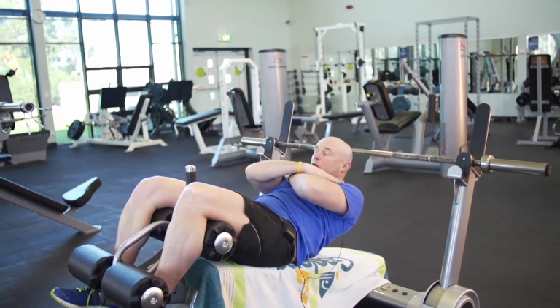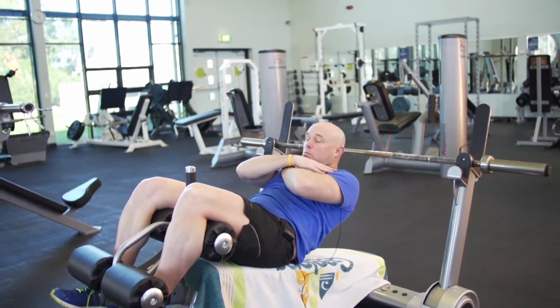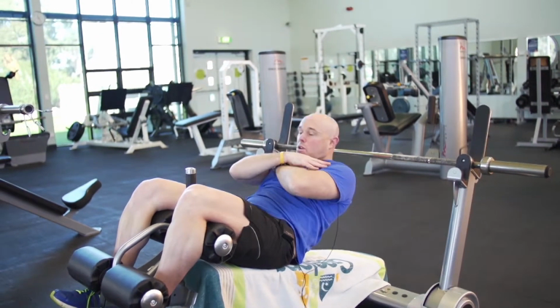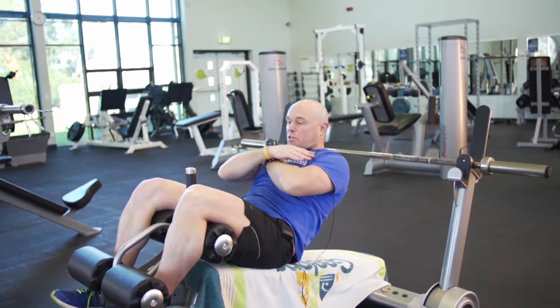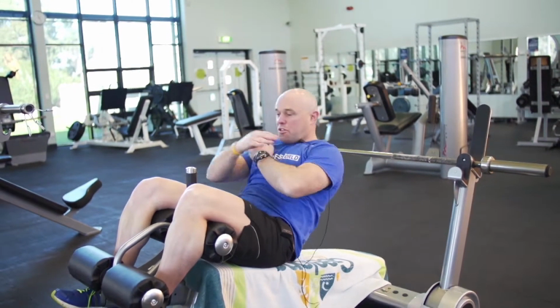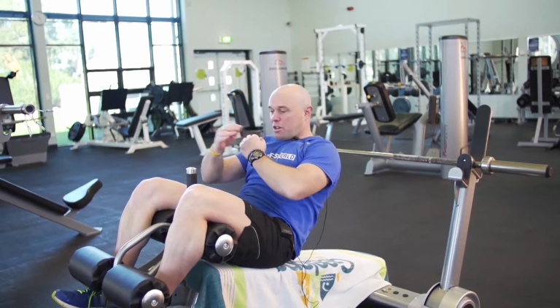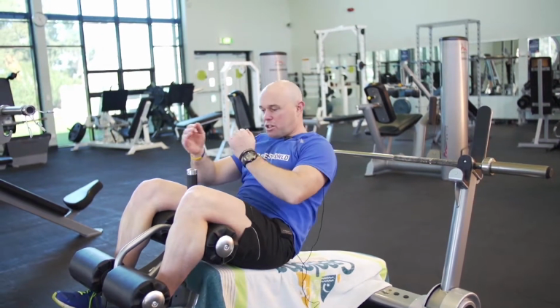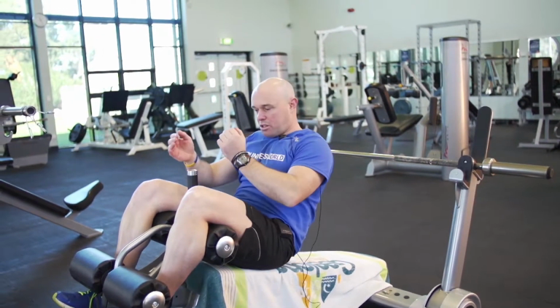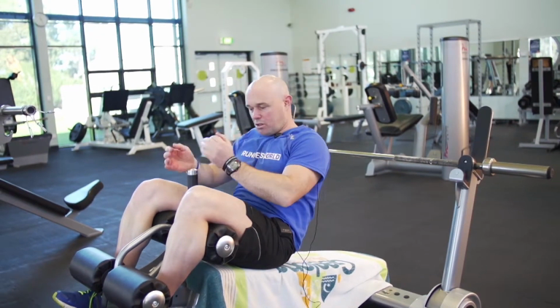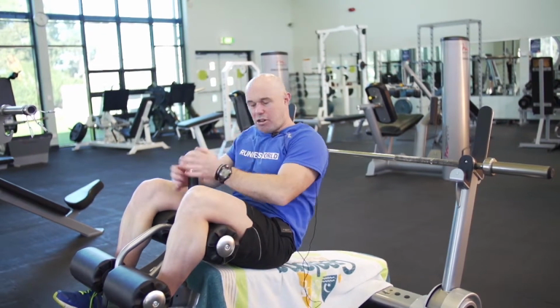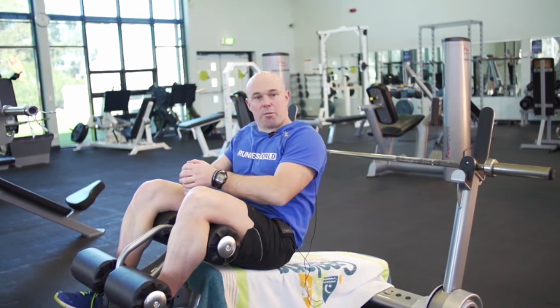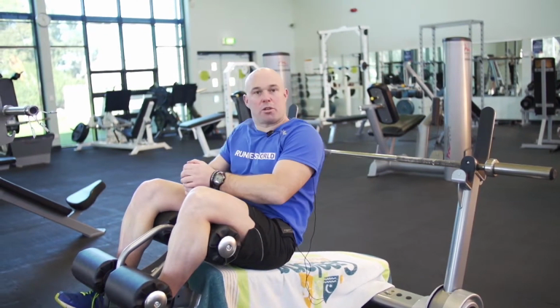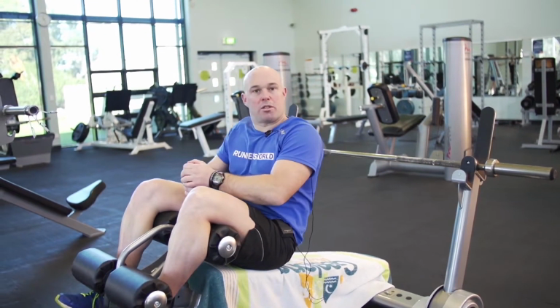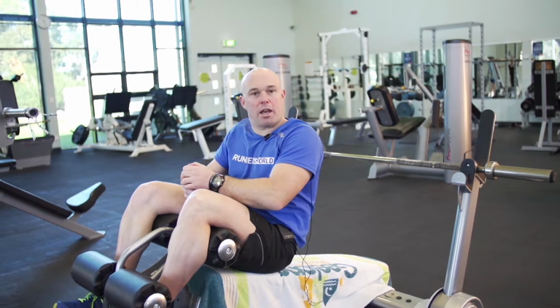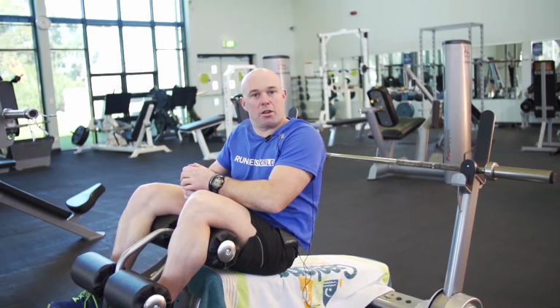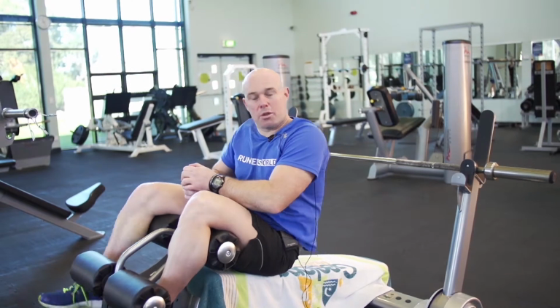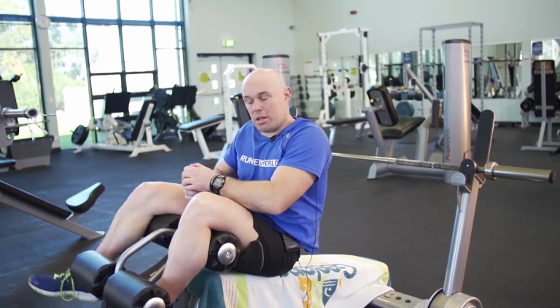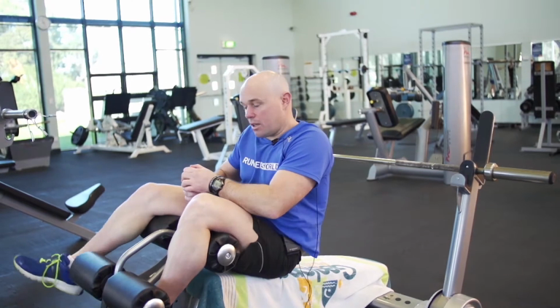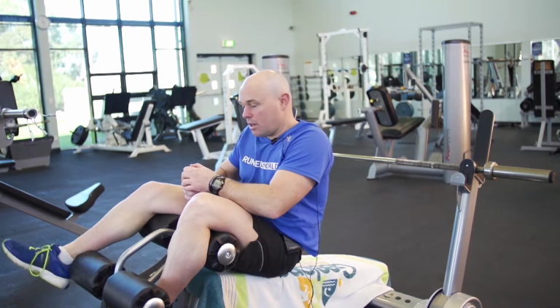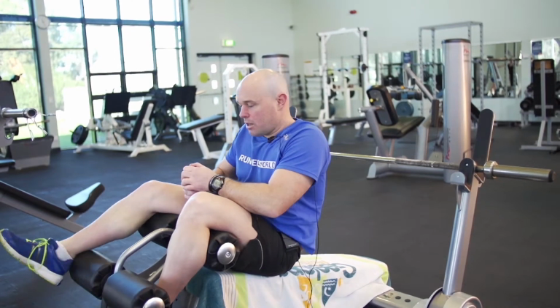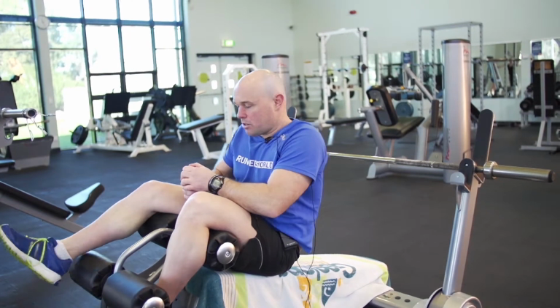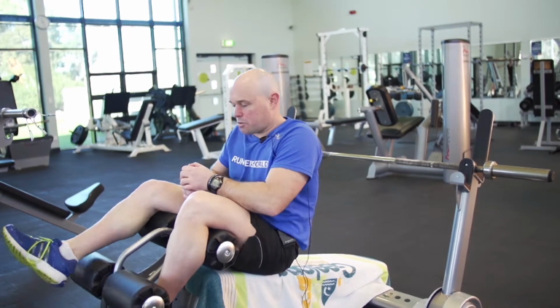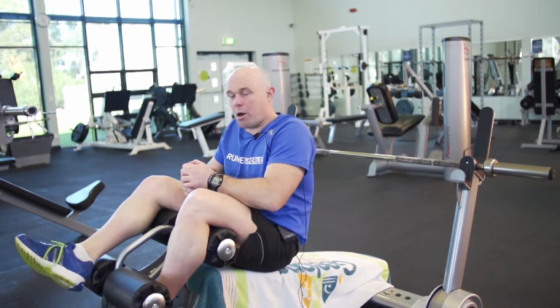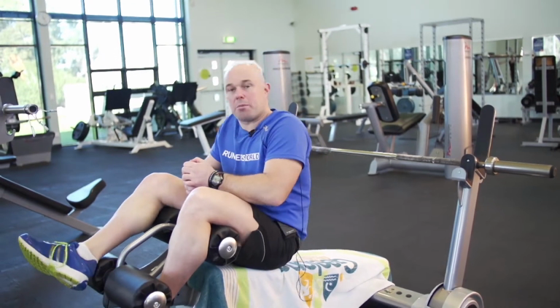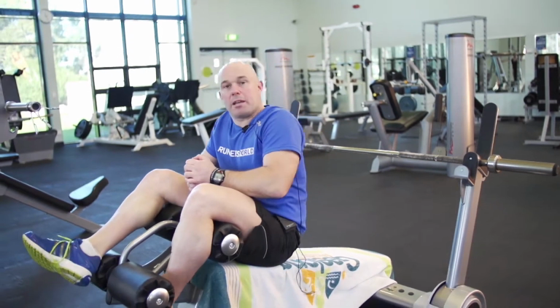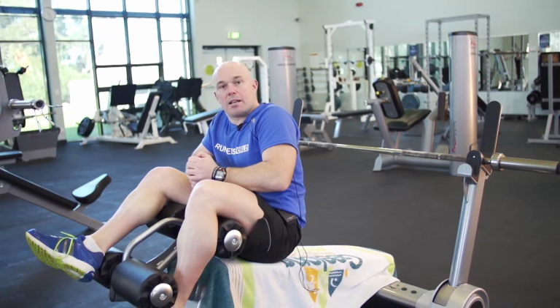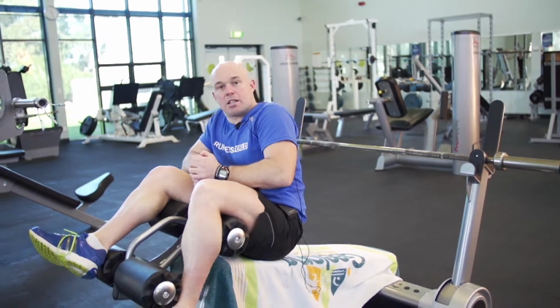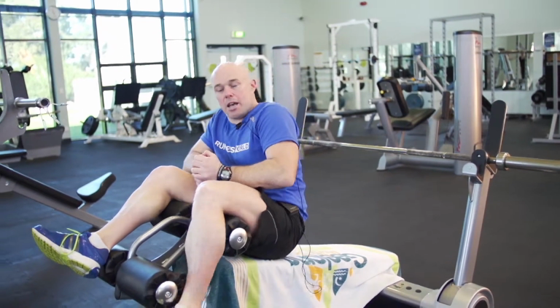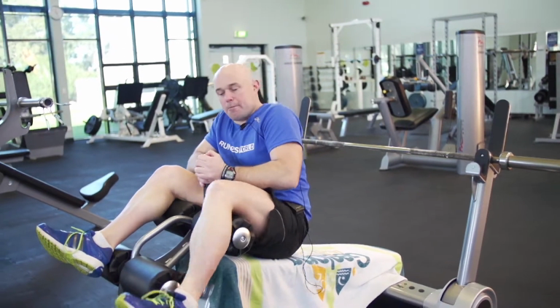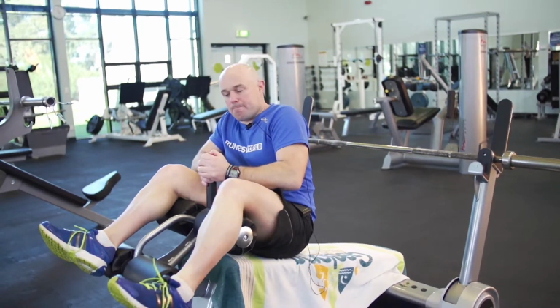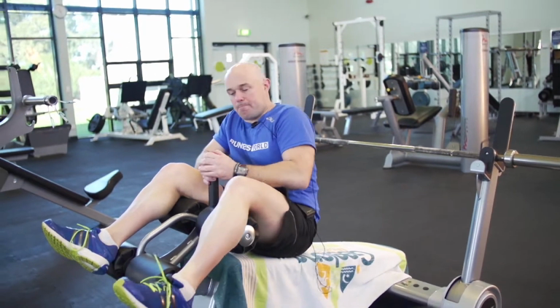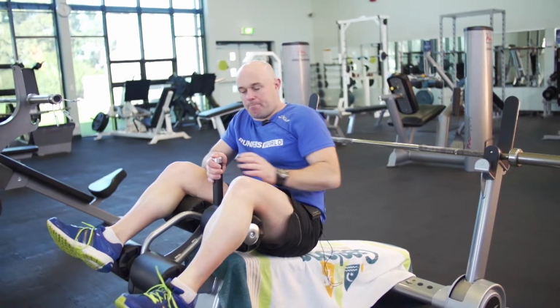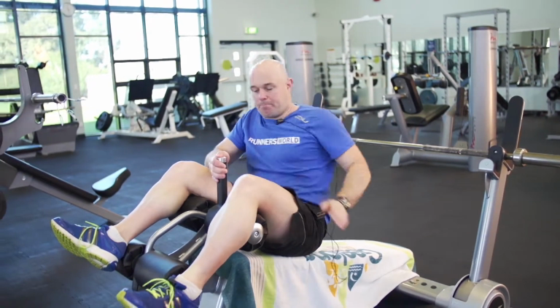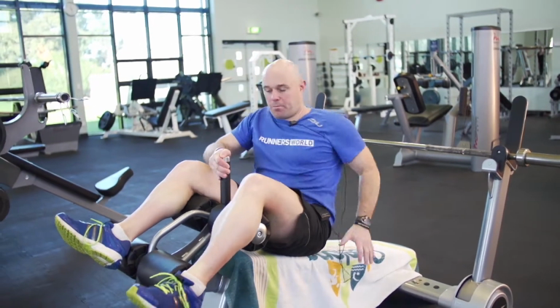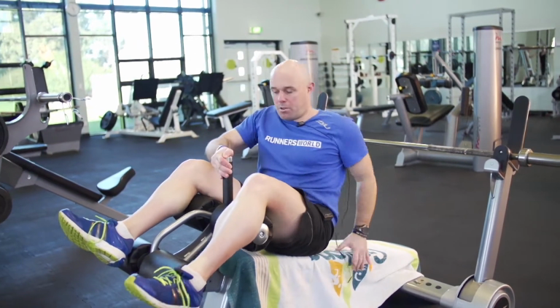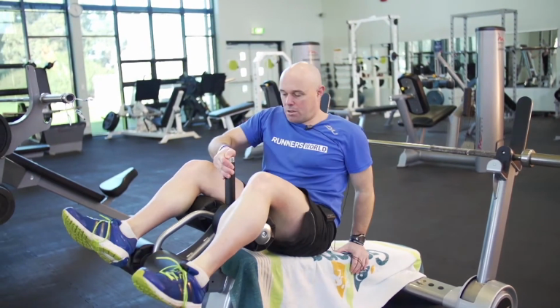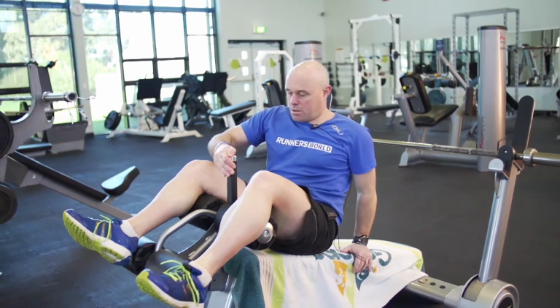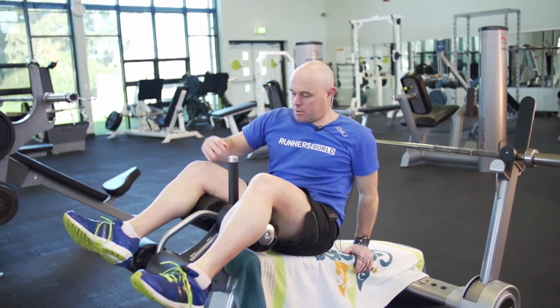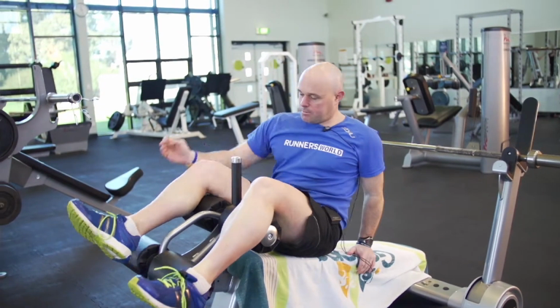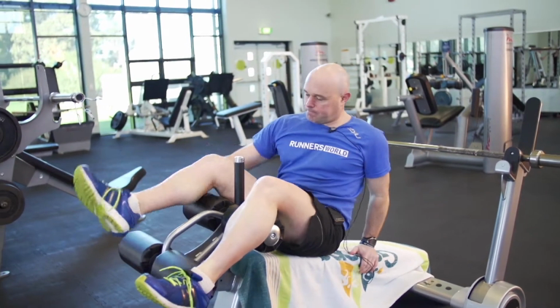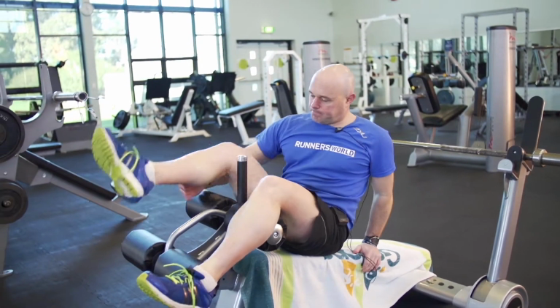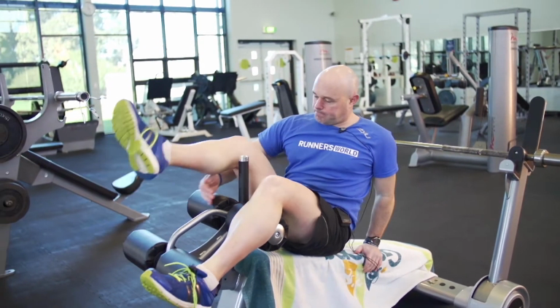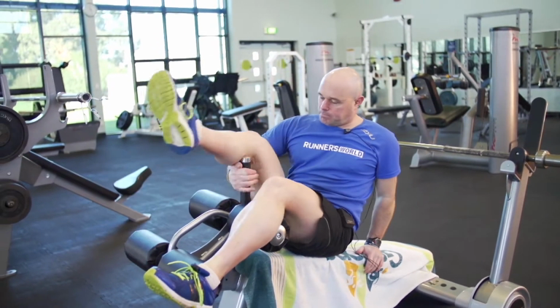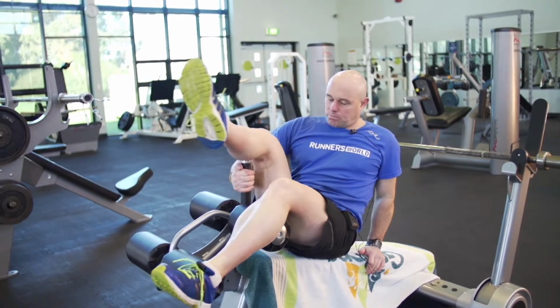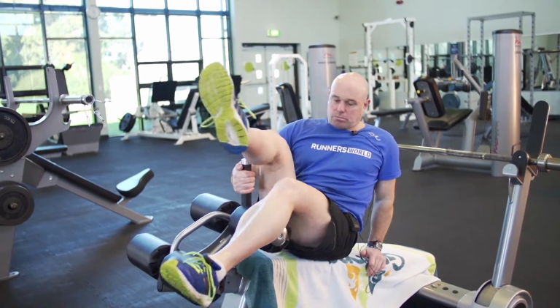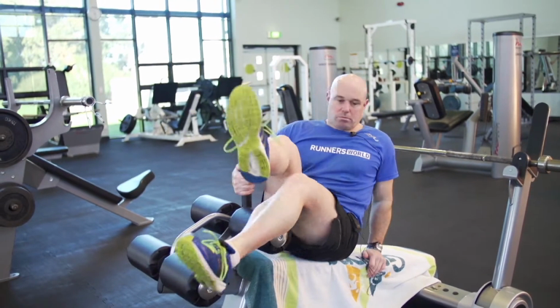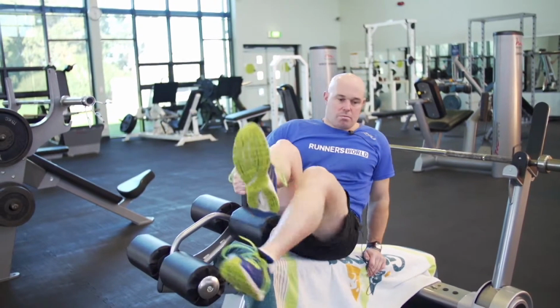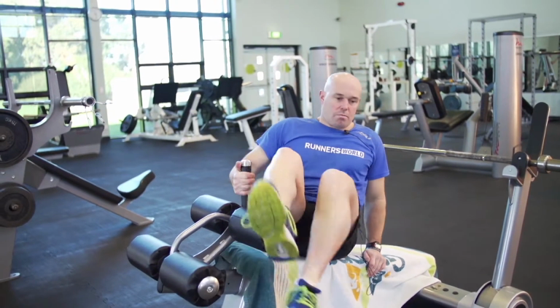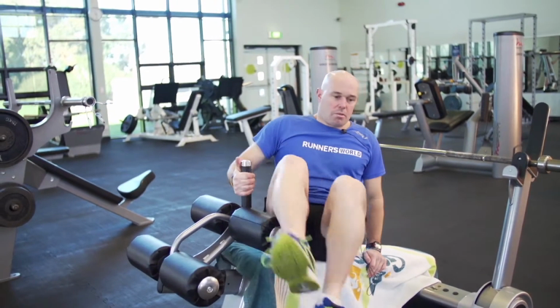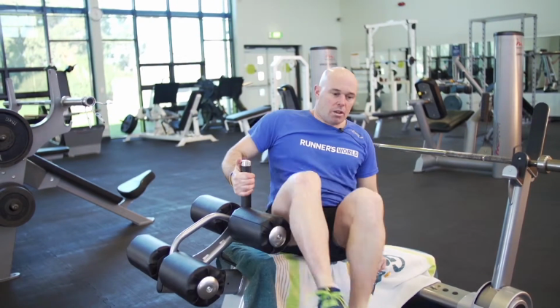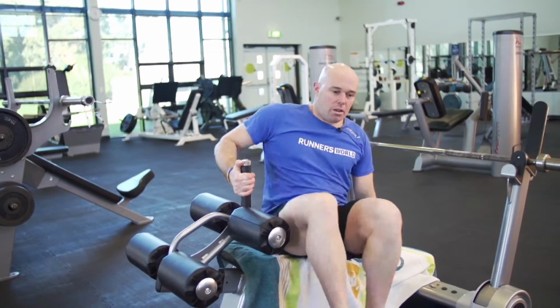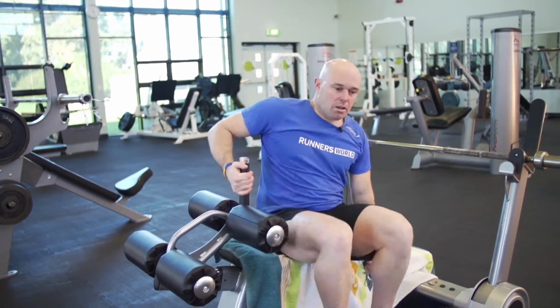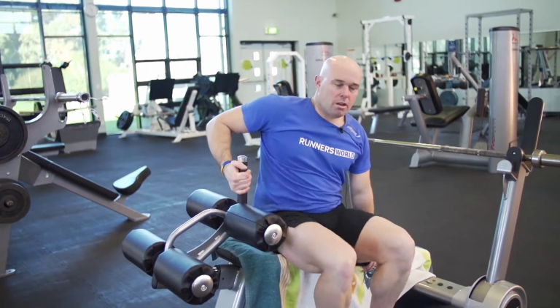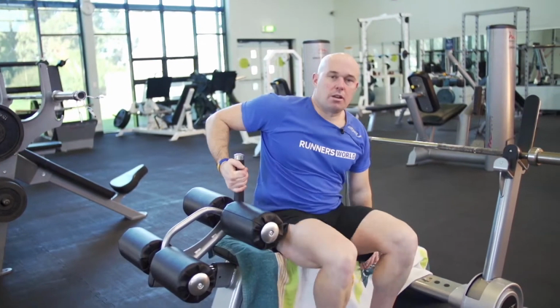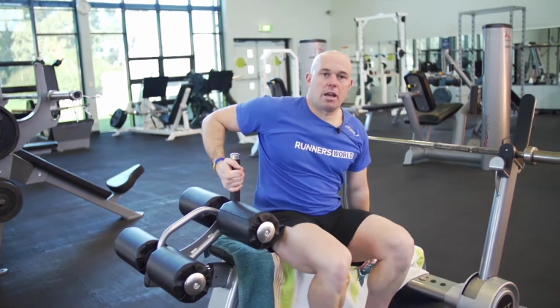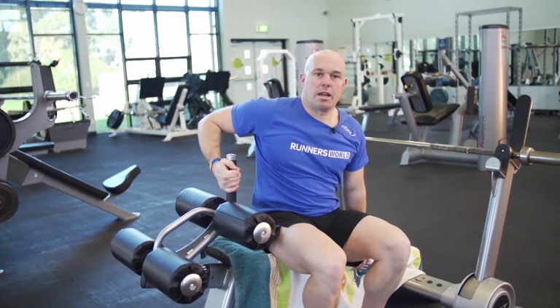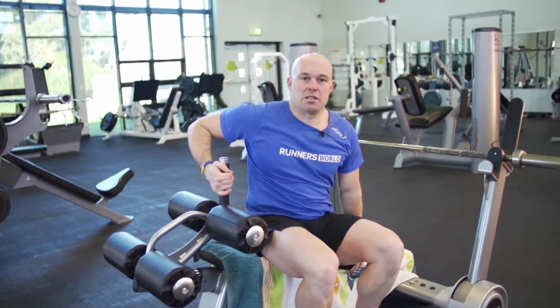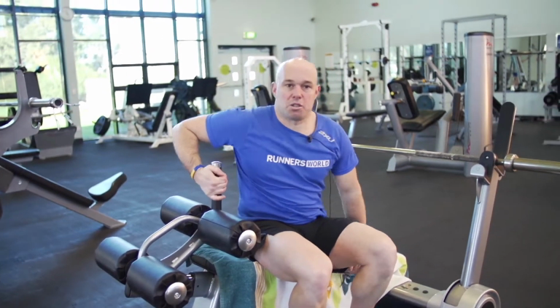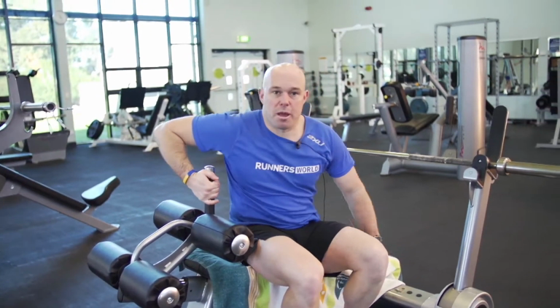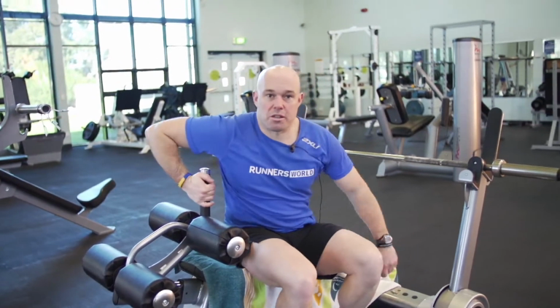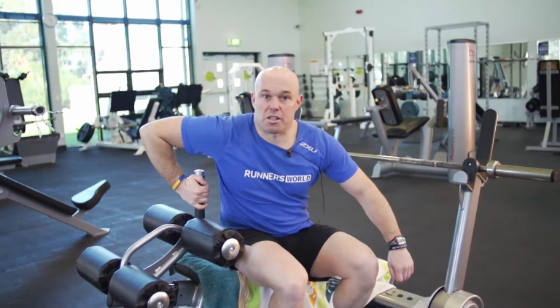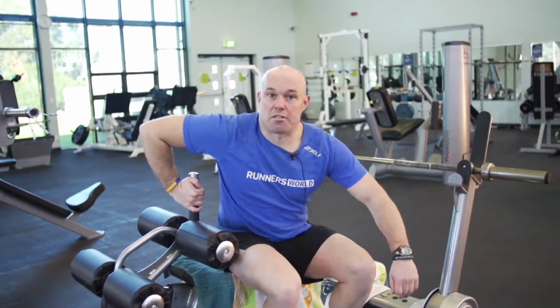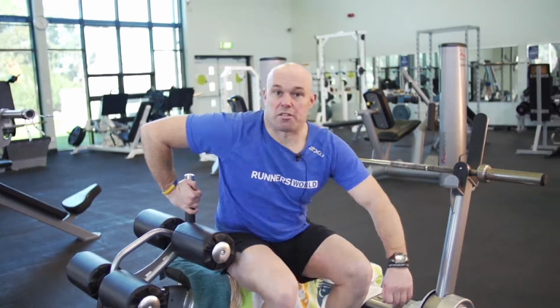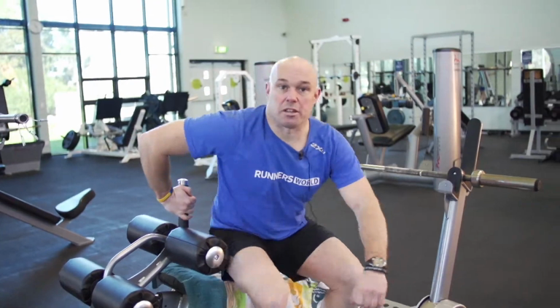When you're finished, grab onto the handle here, just pop your legs out, and dismount safely.